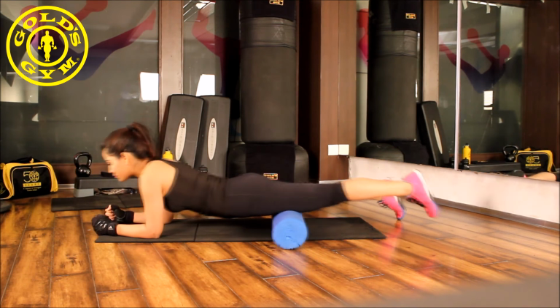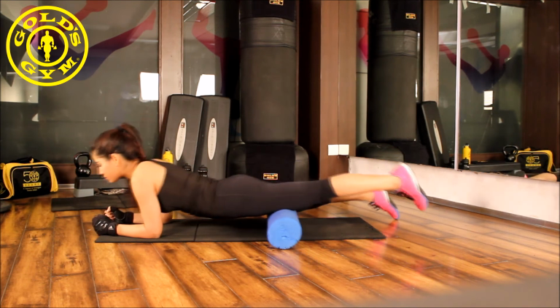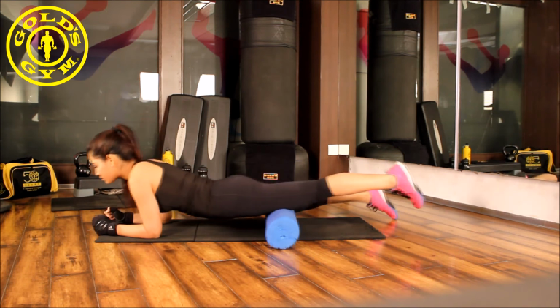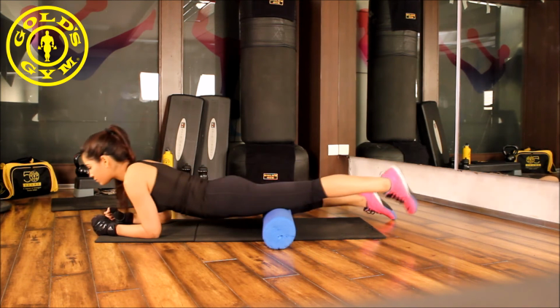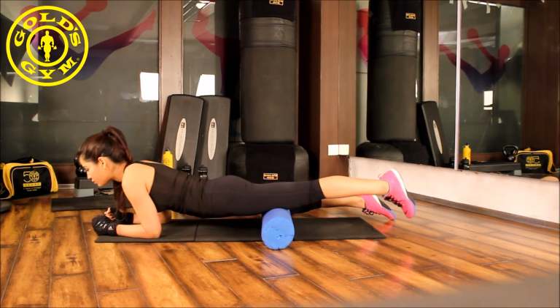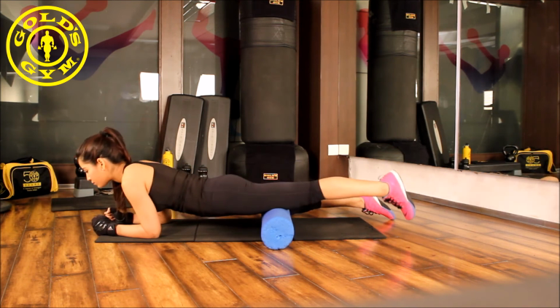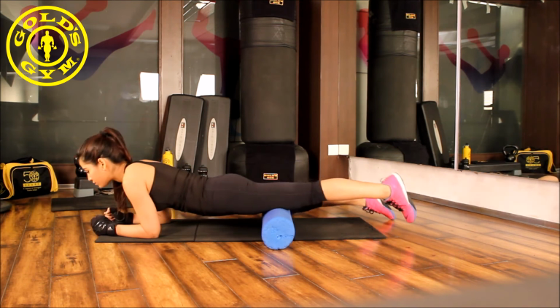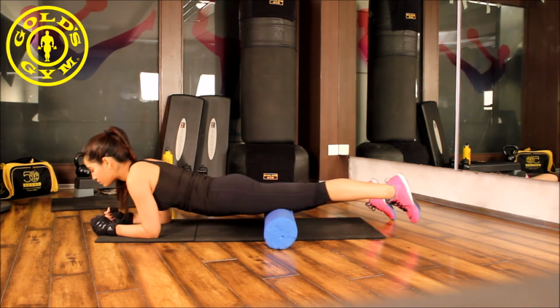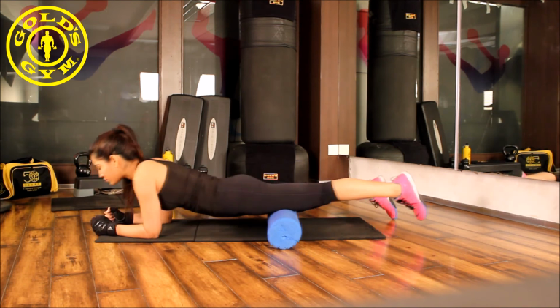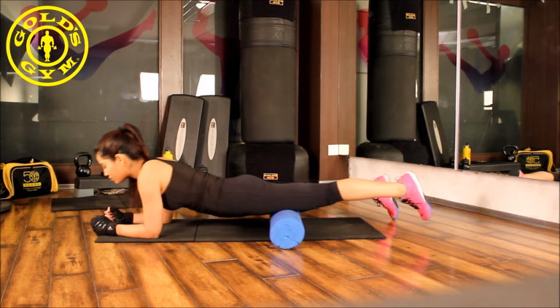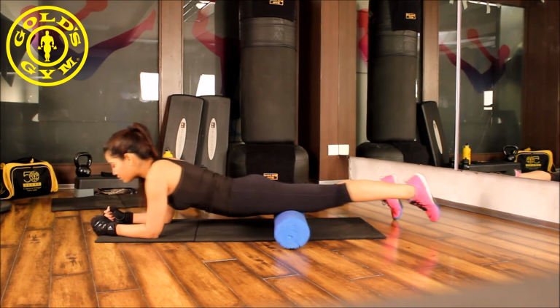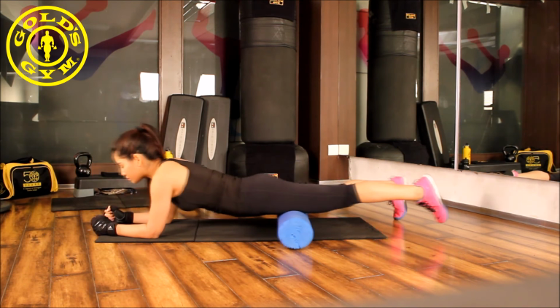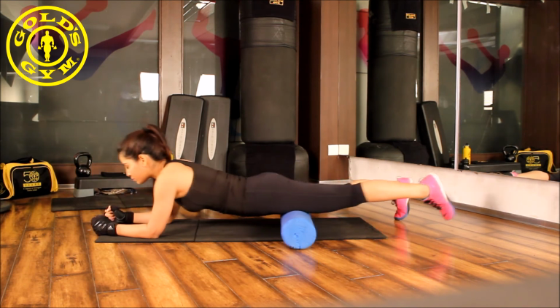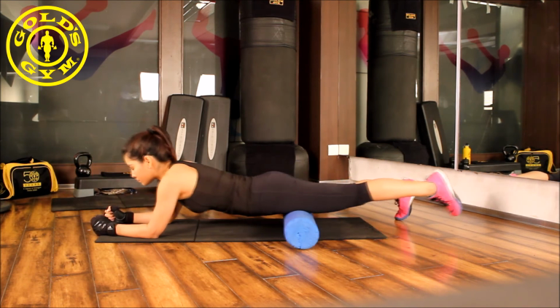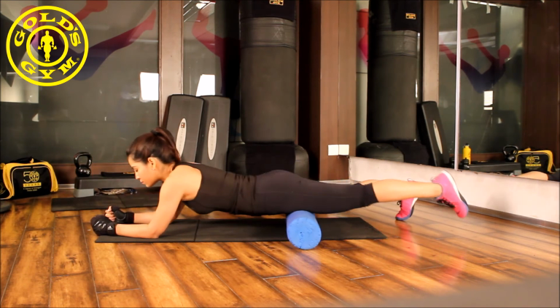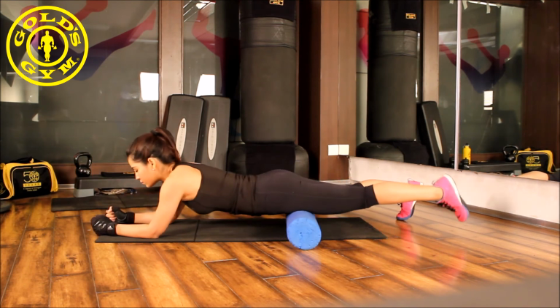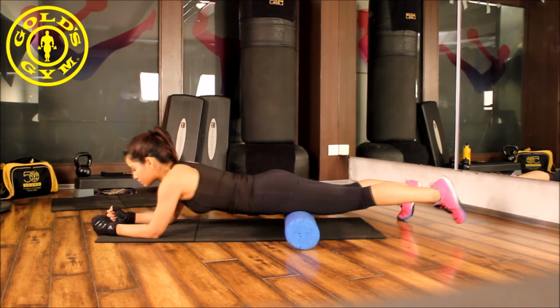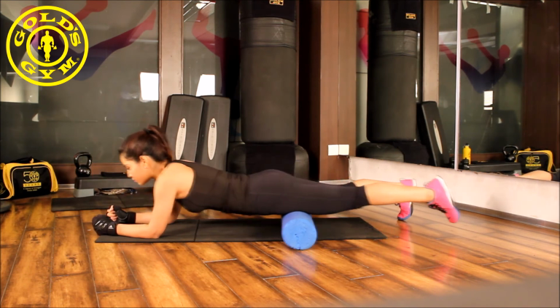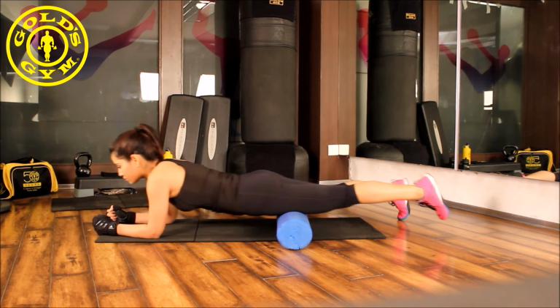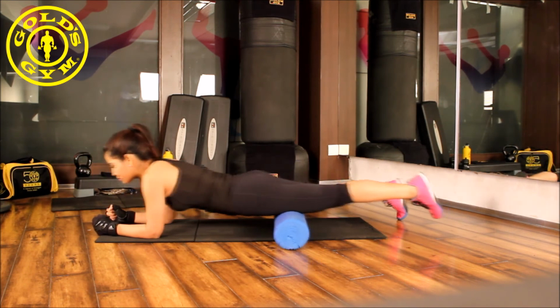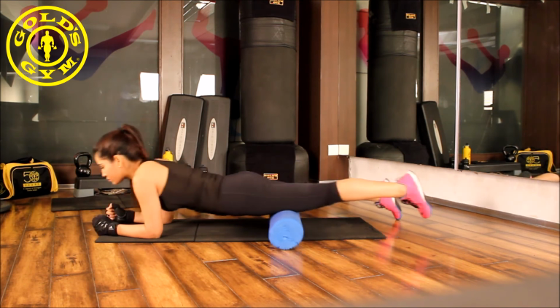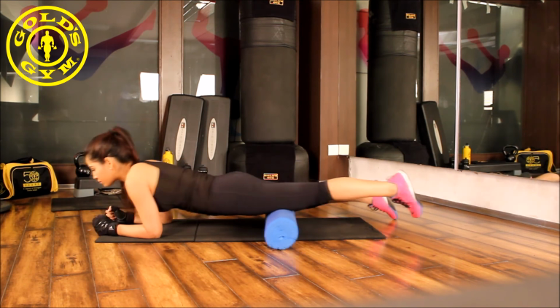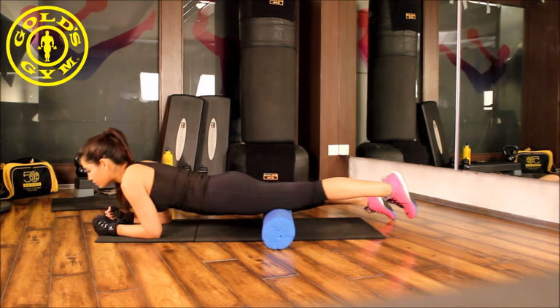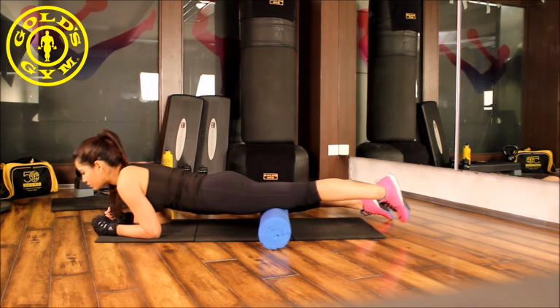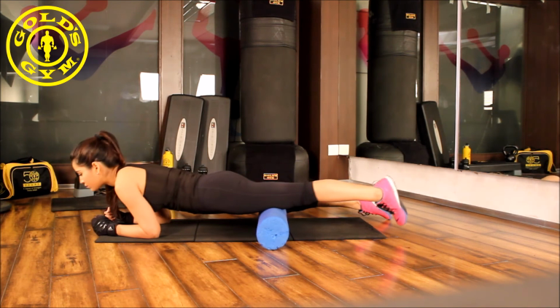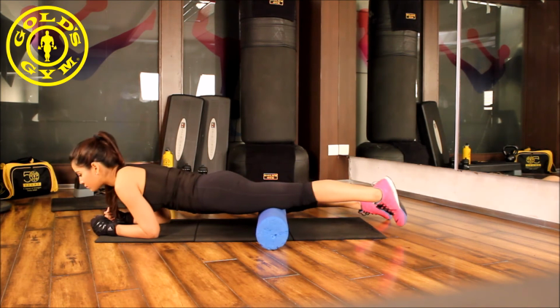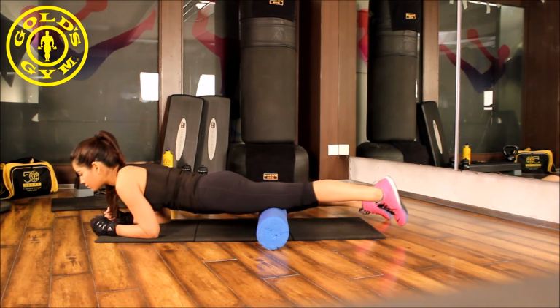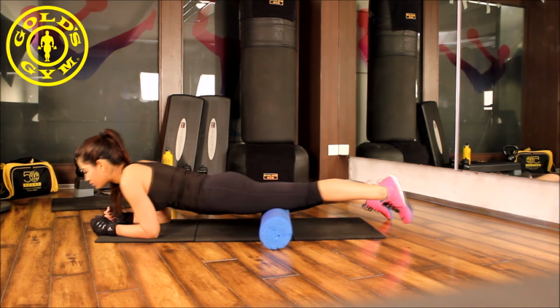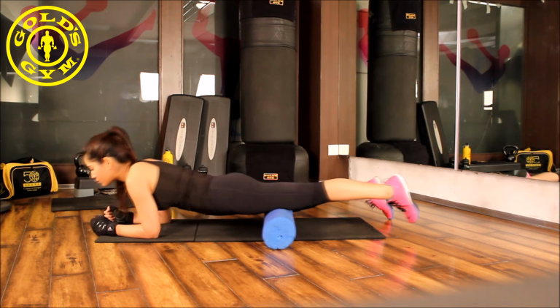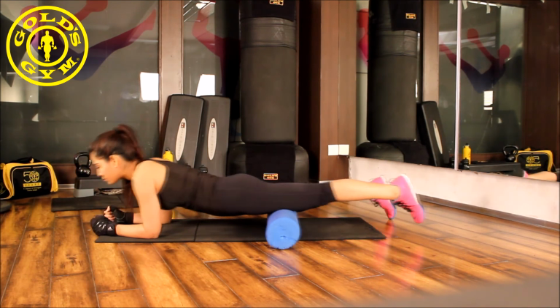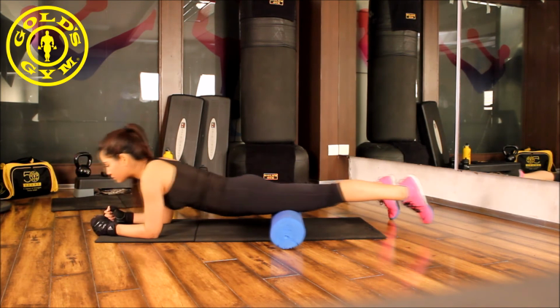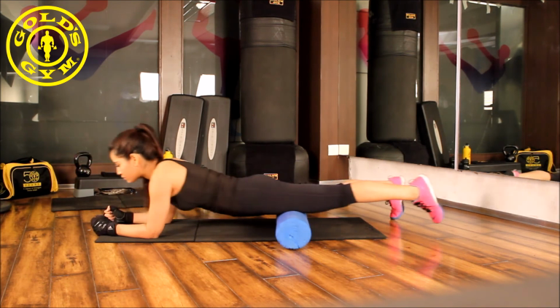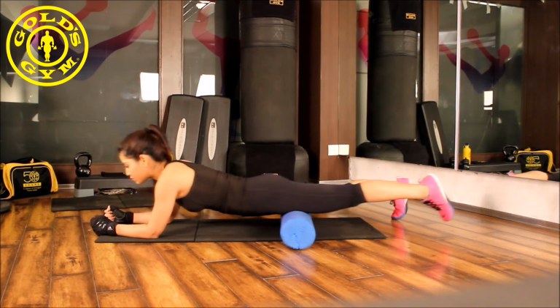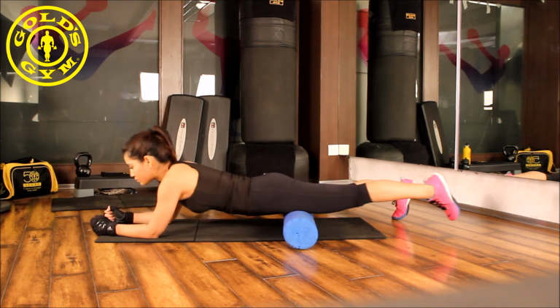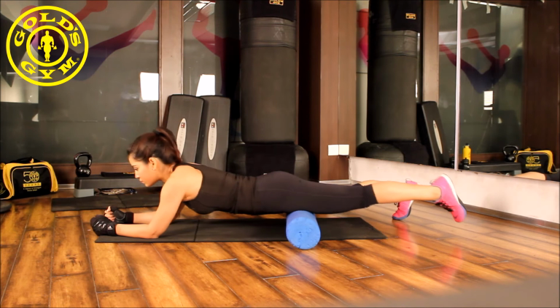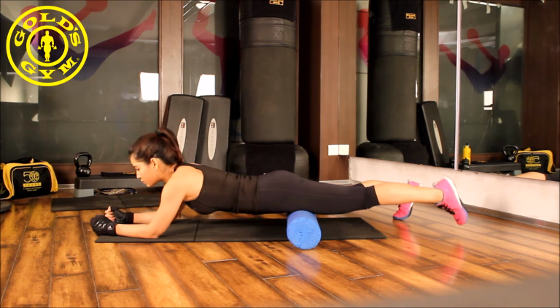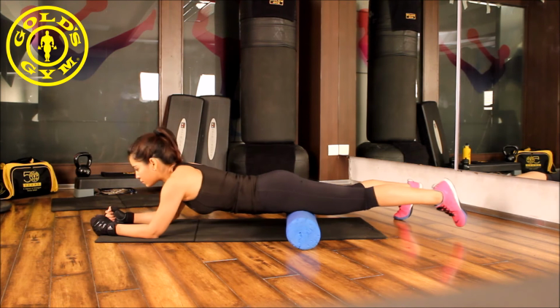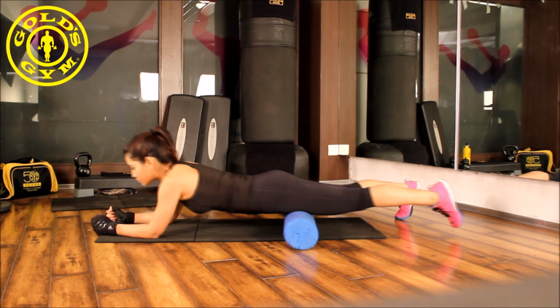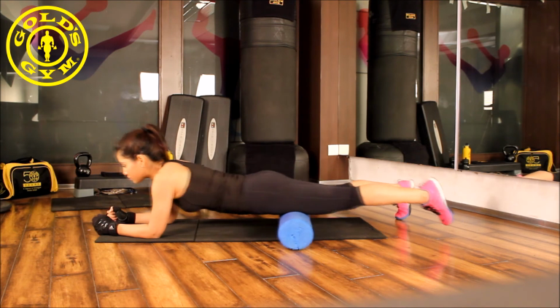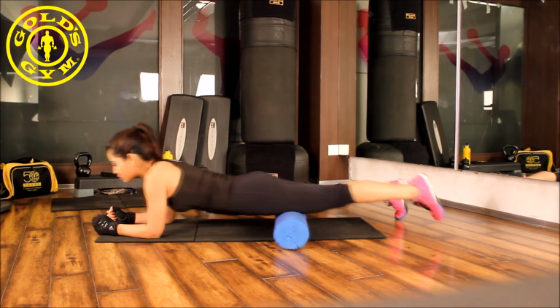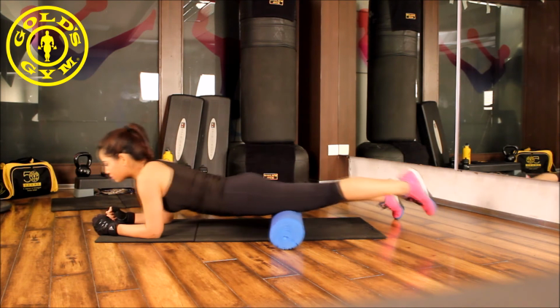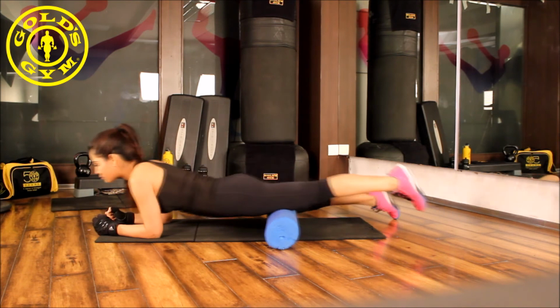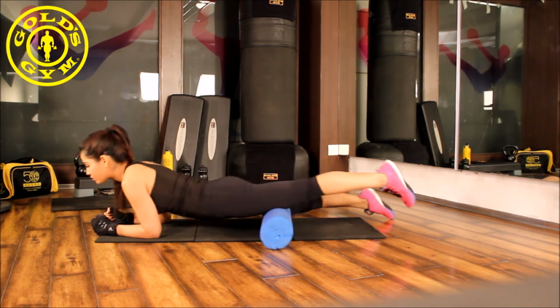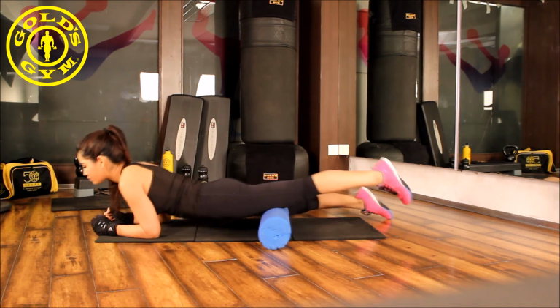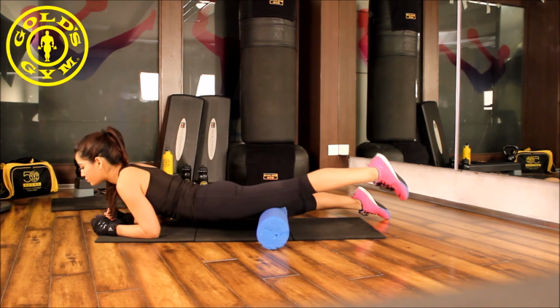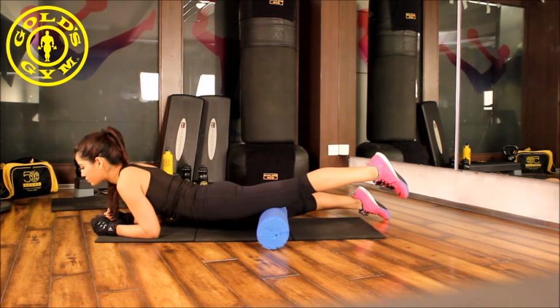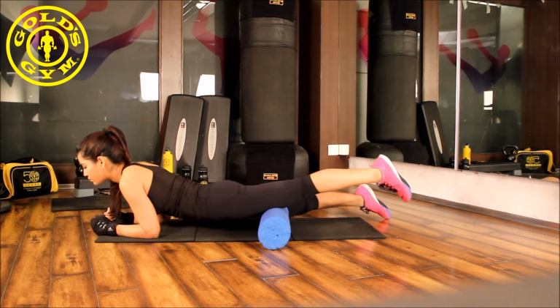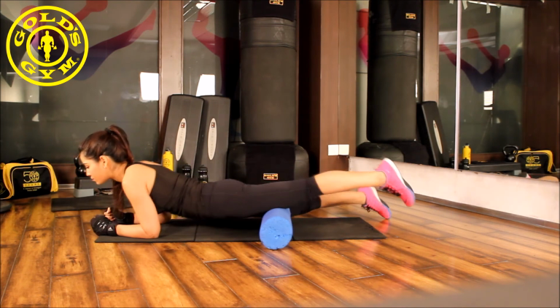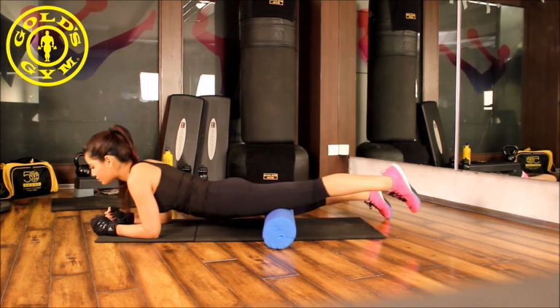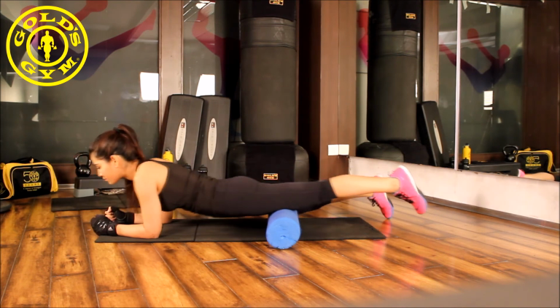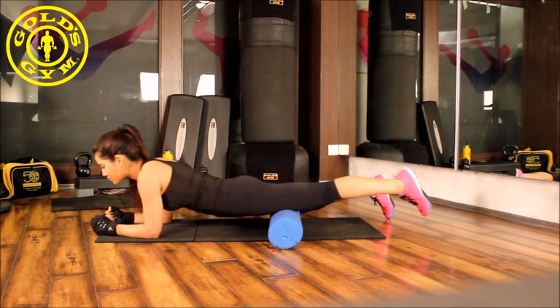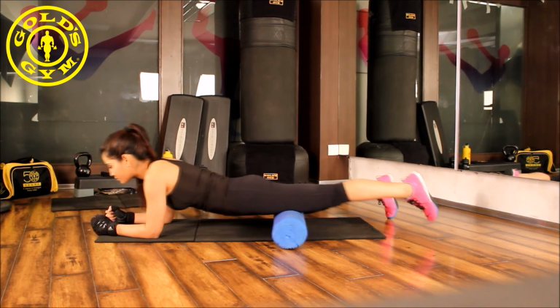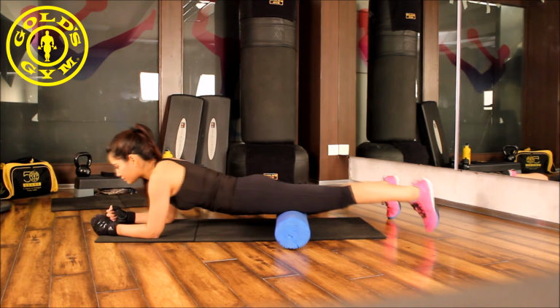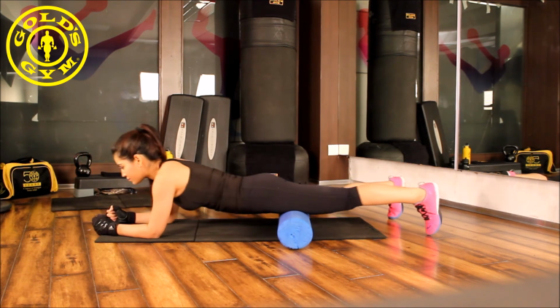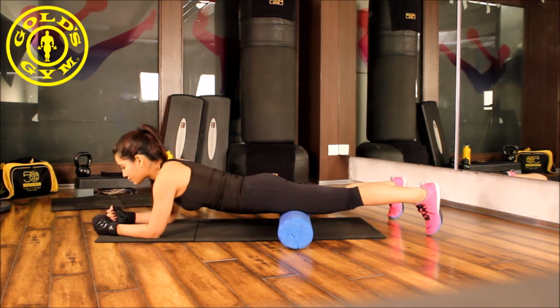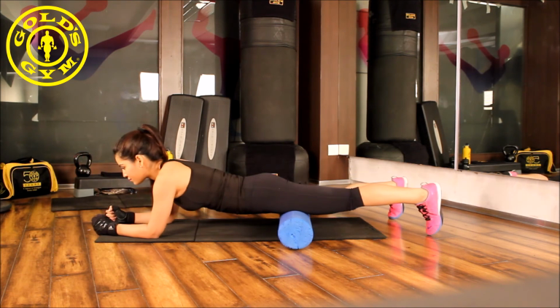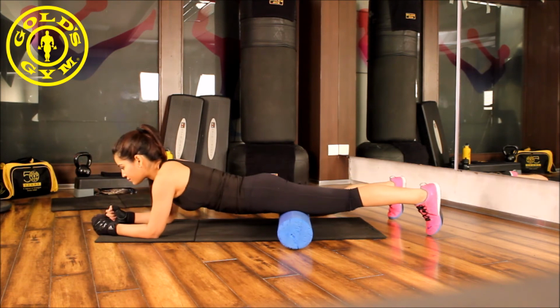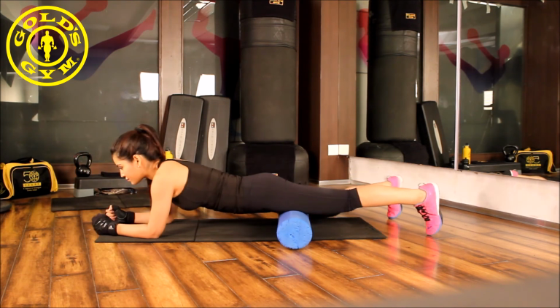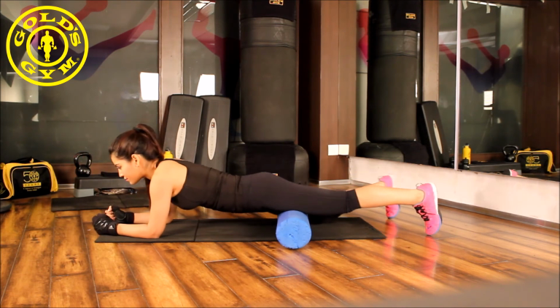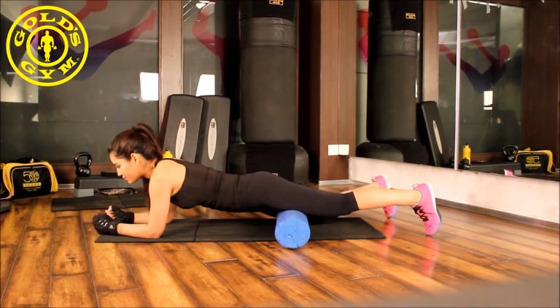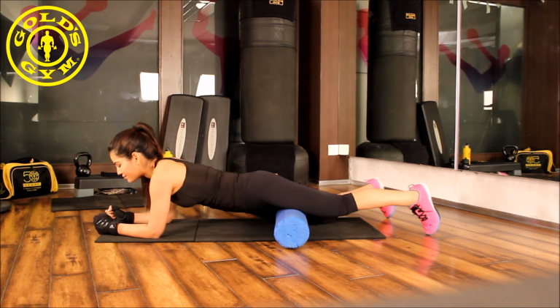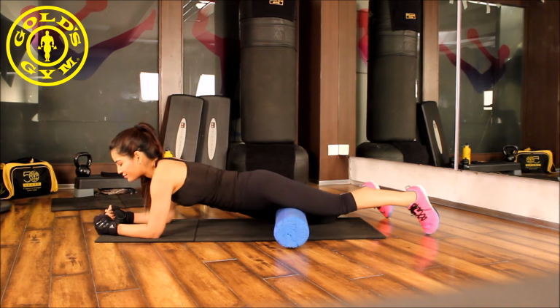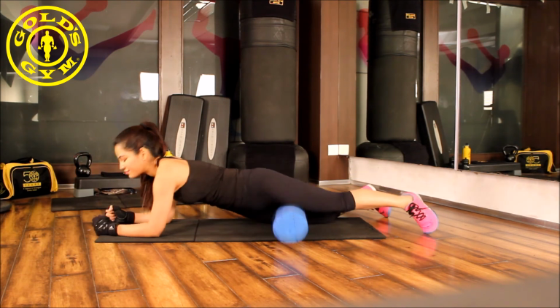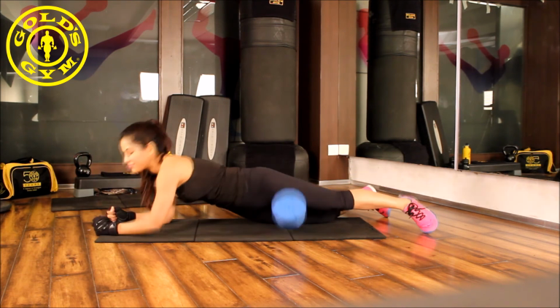Beginners should do this for 15-20 seconds. Intermediate and experts can go up to 1 minute.